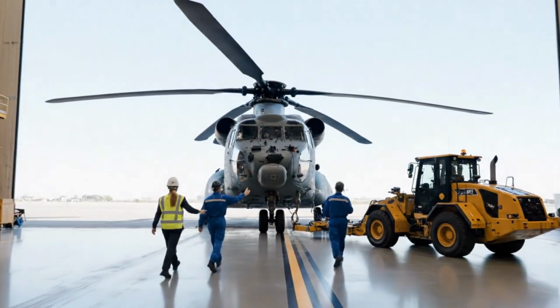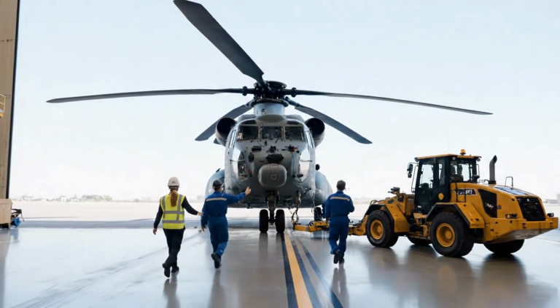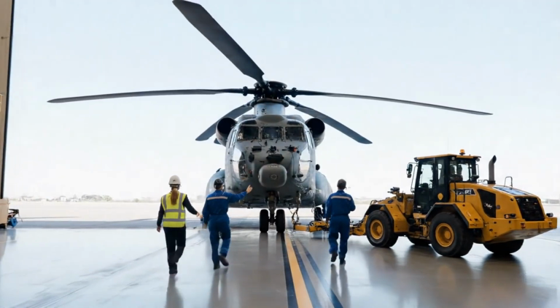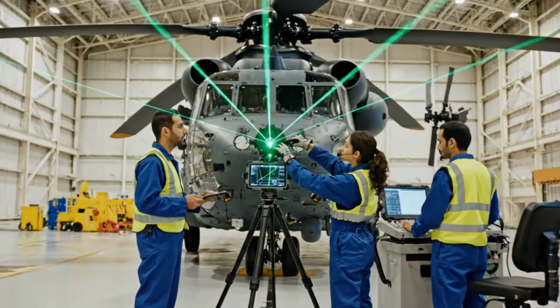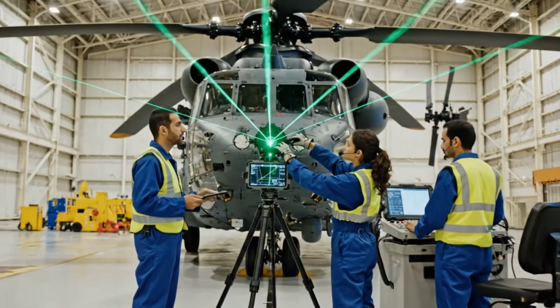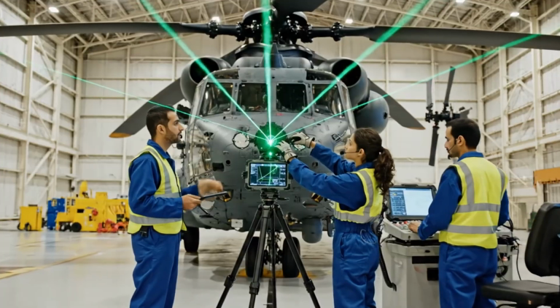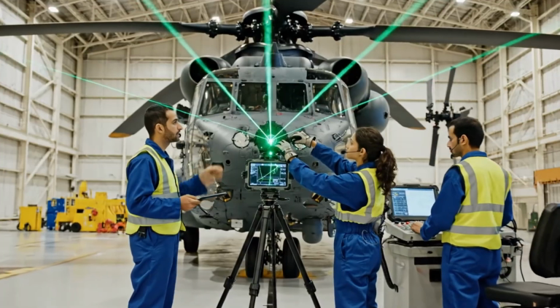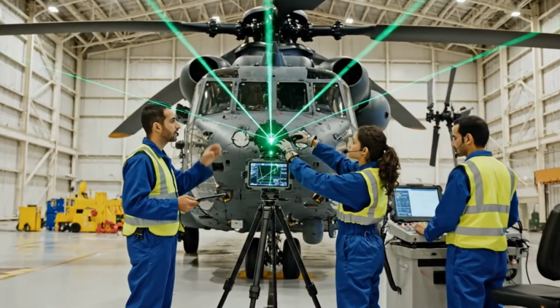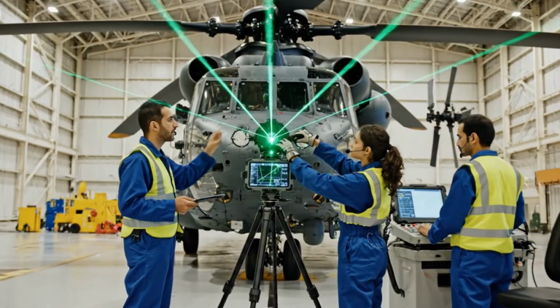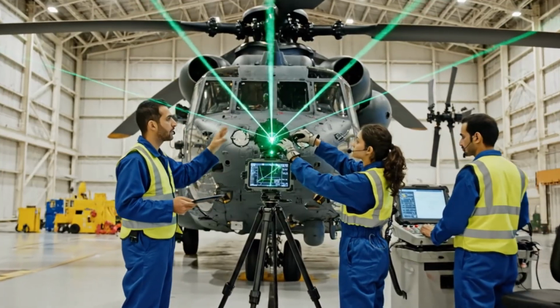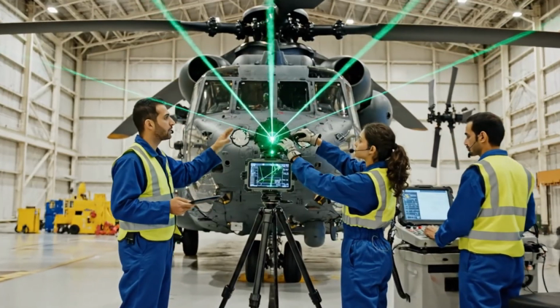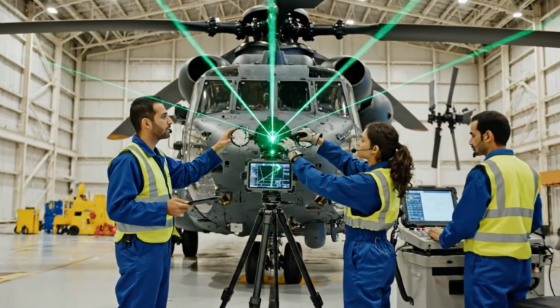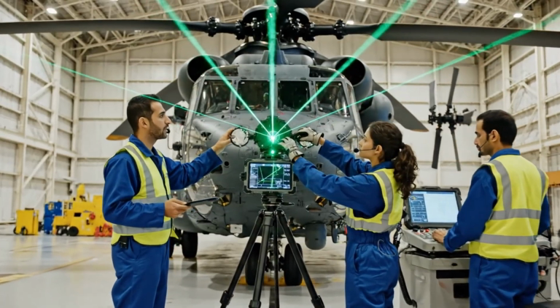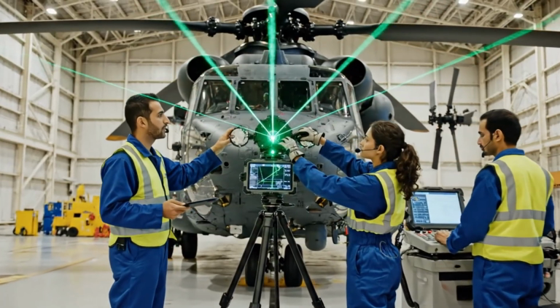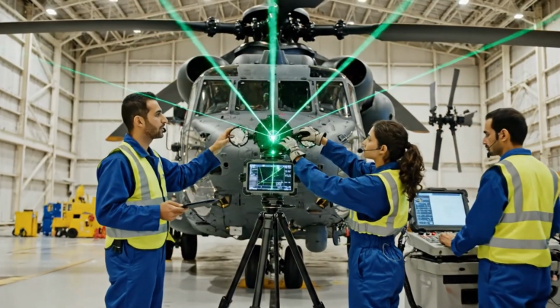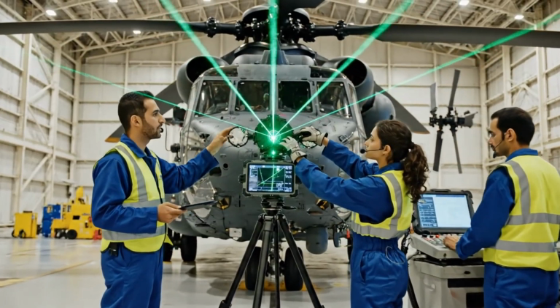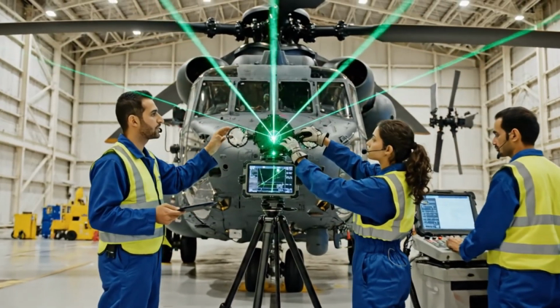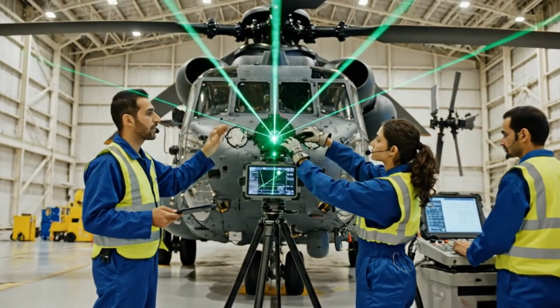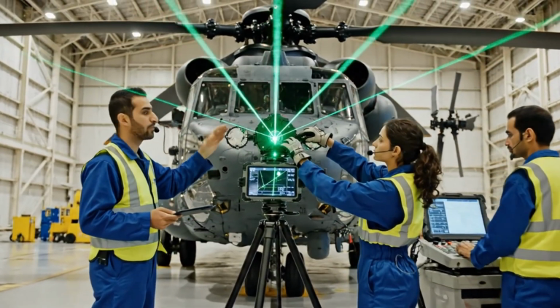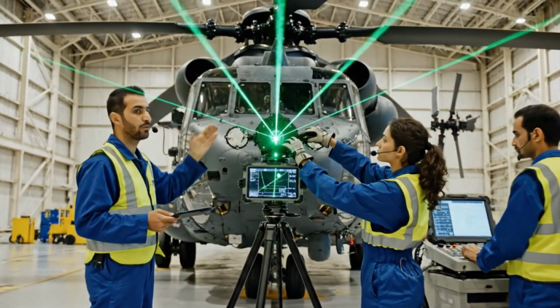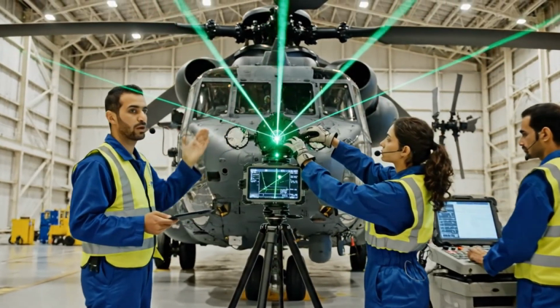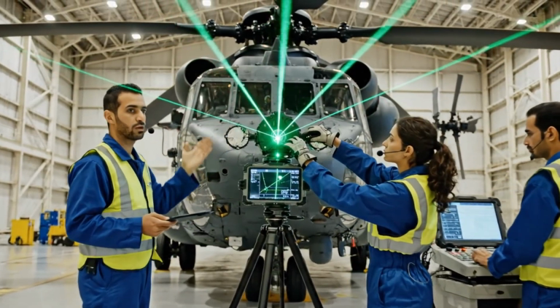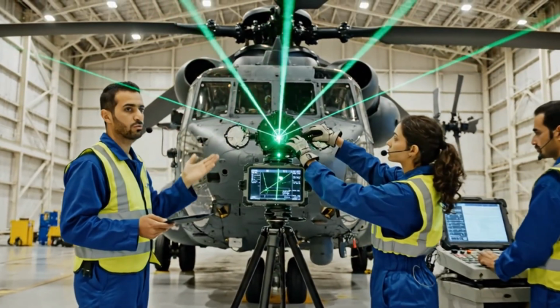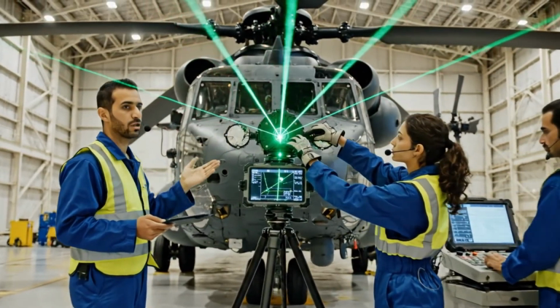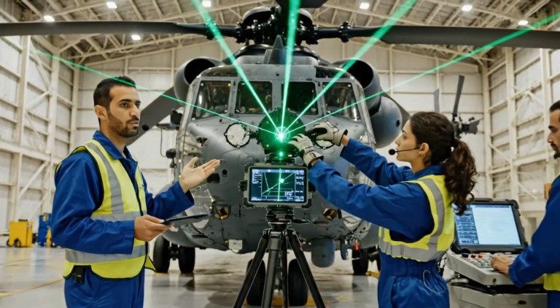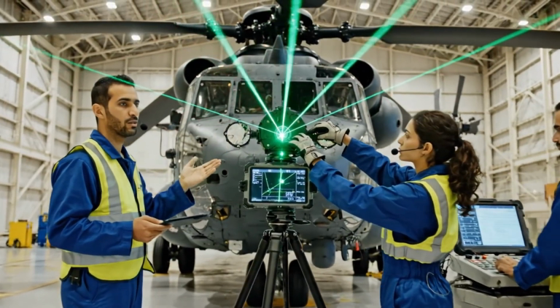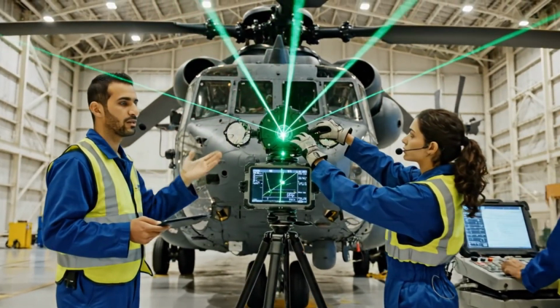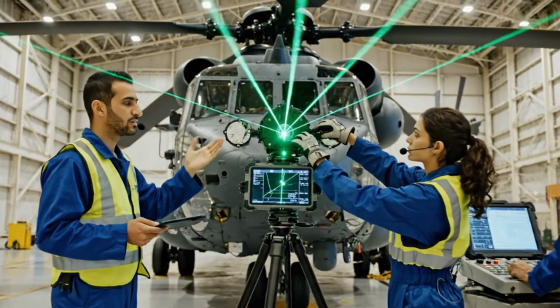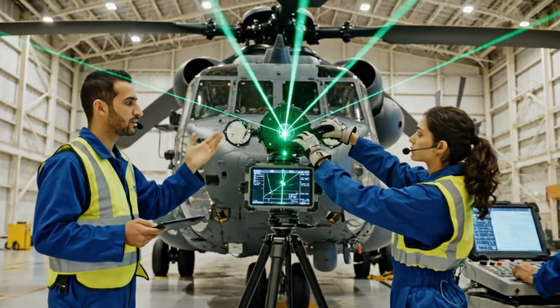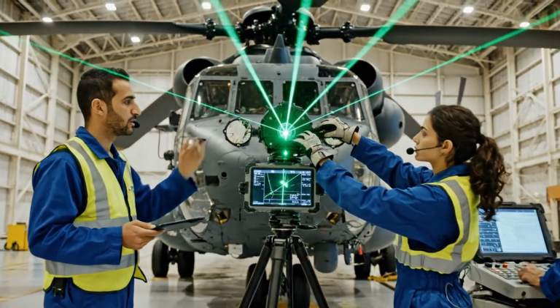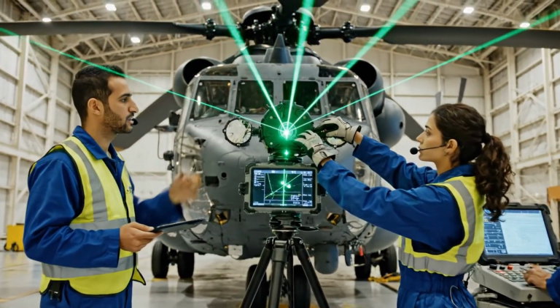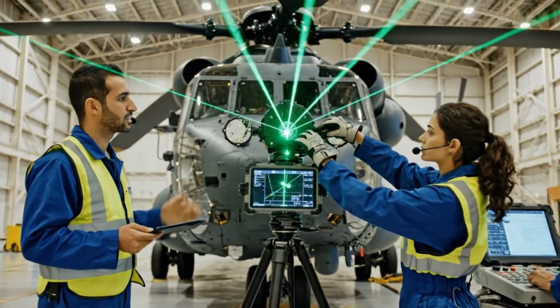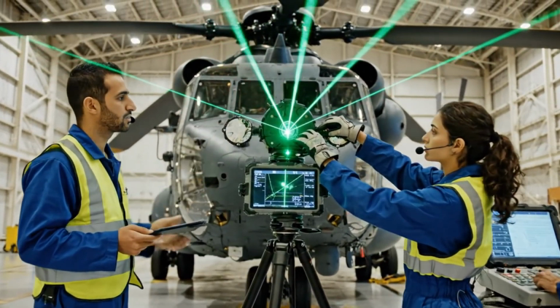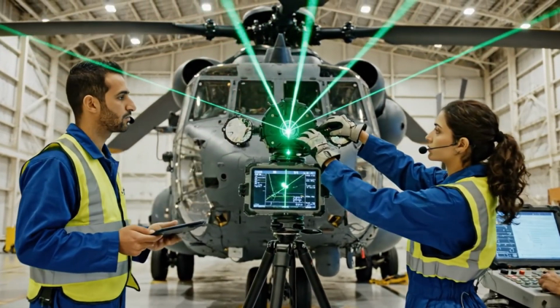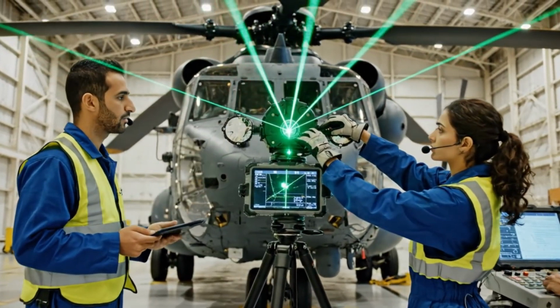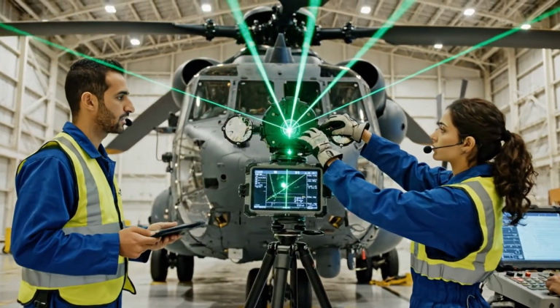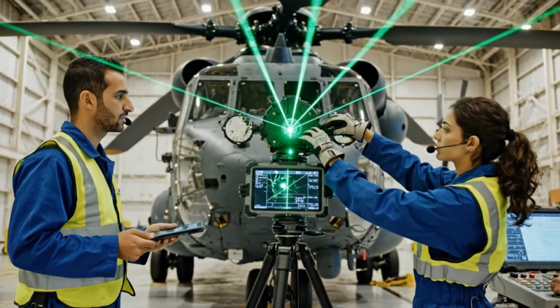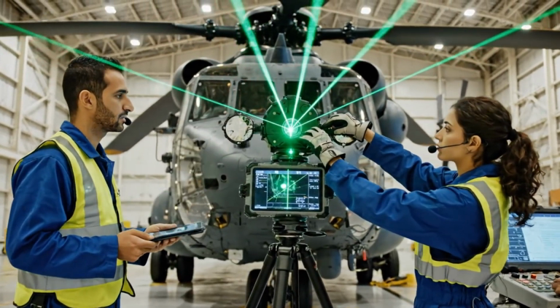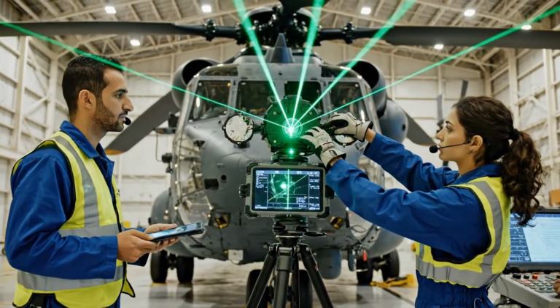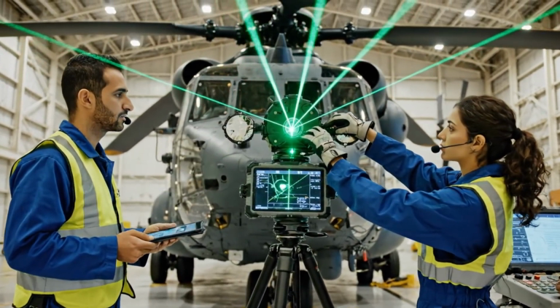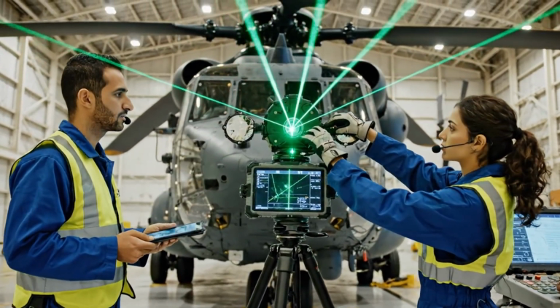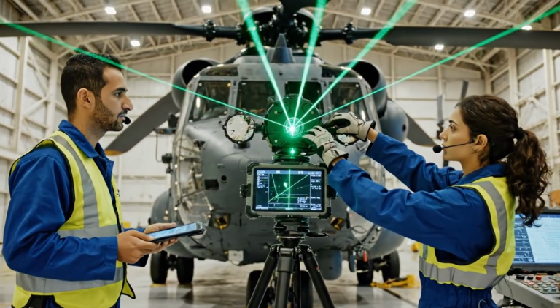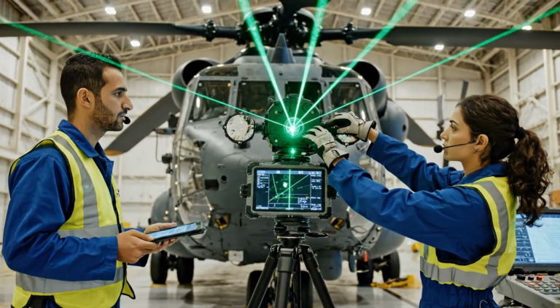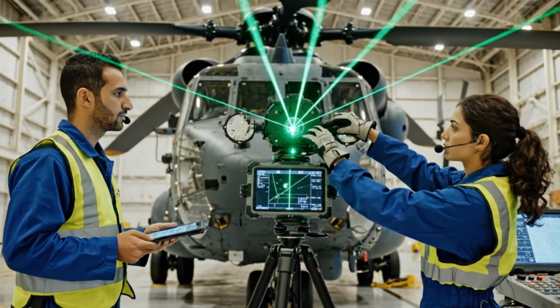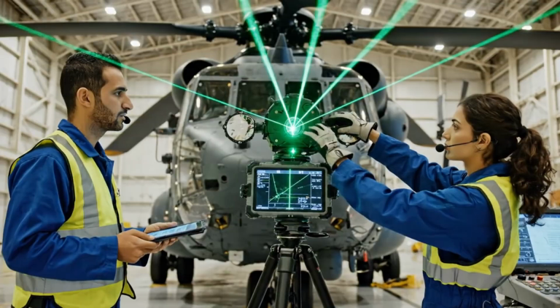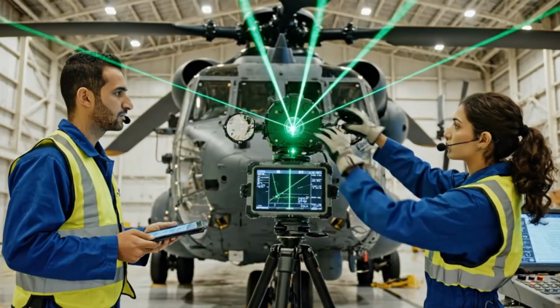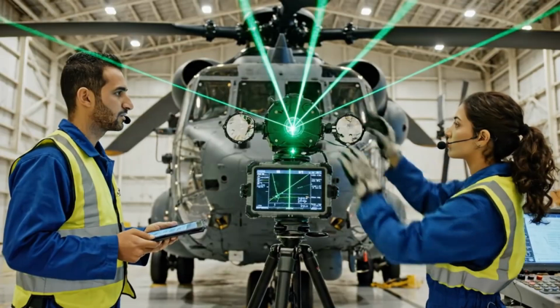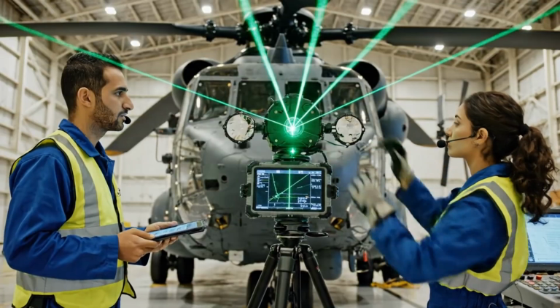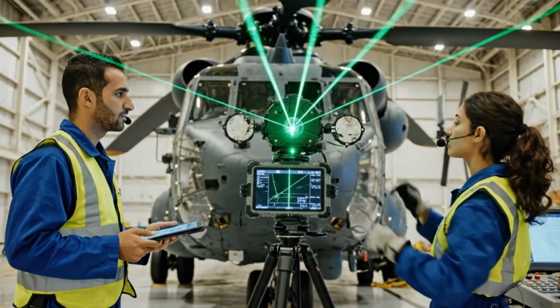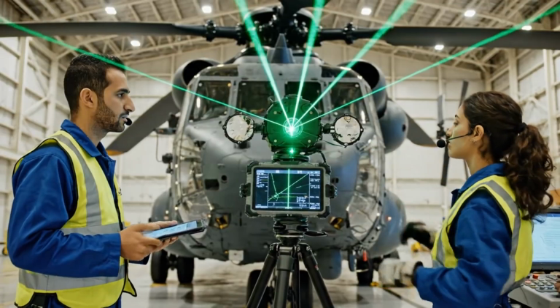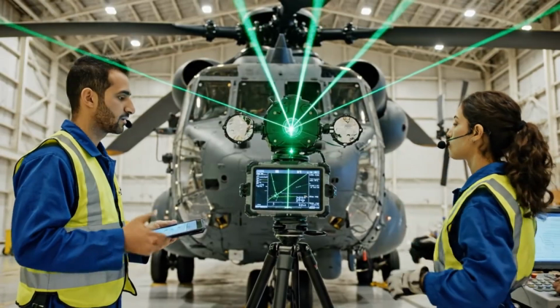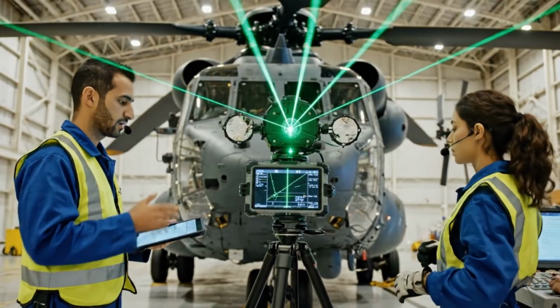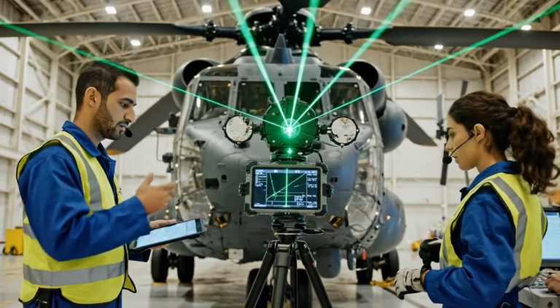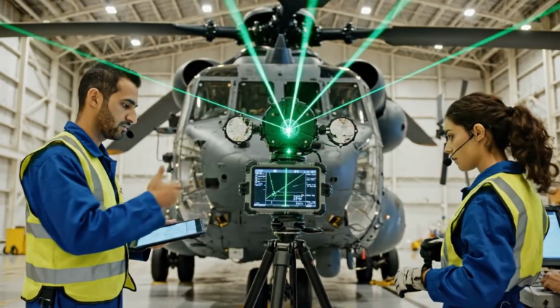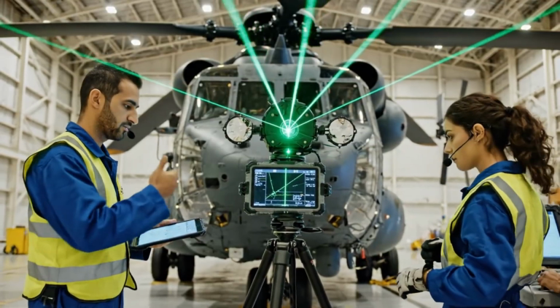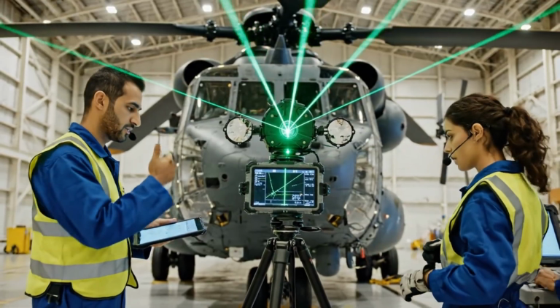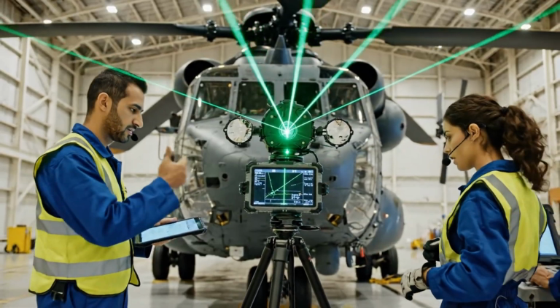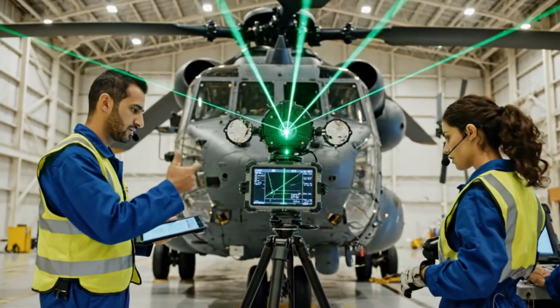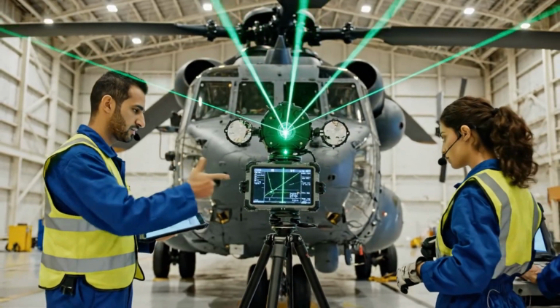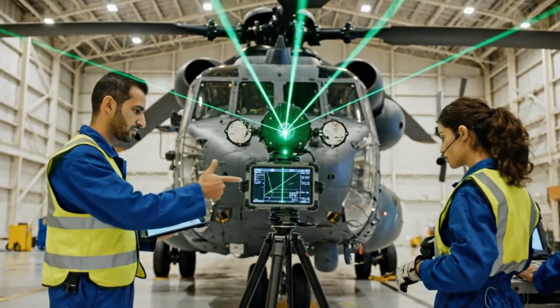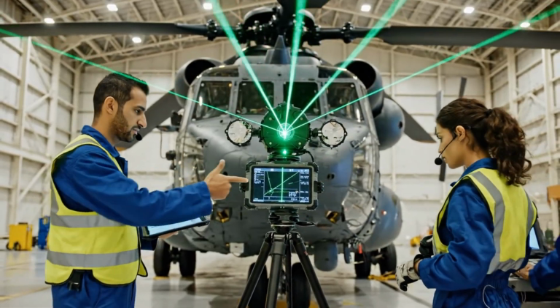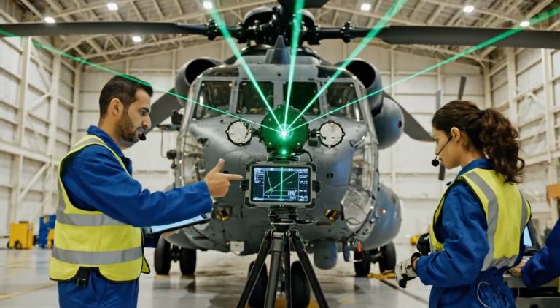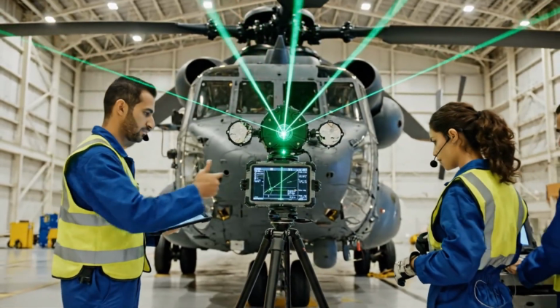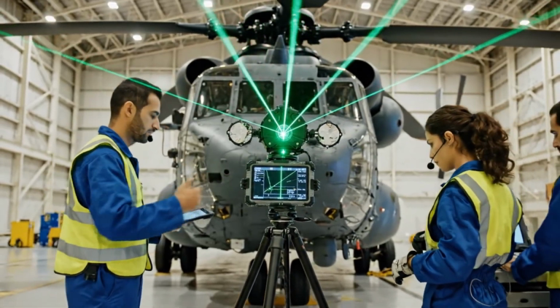The pitch setting on blade three is off by two millimeters. Adjust the reflector. Okay, making the adjustment now.